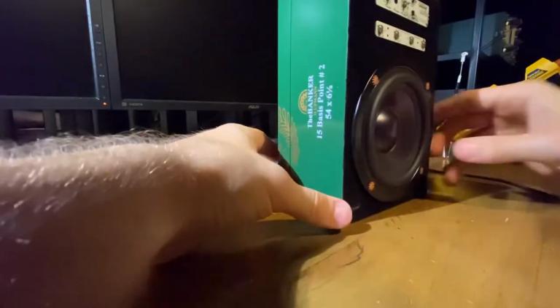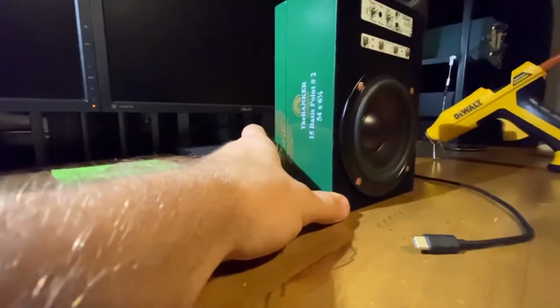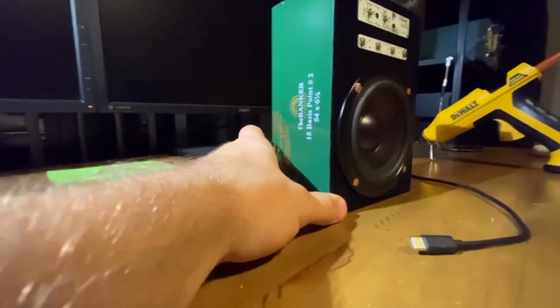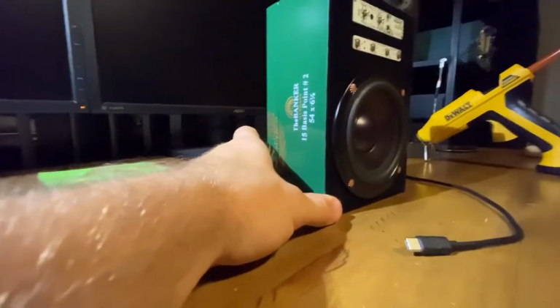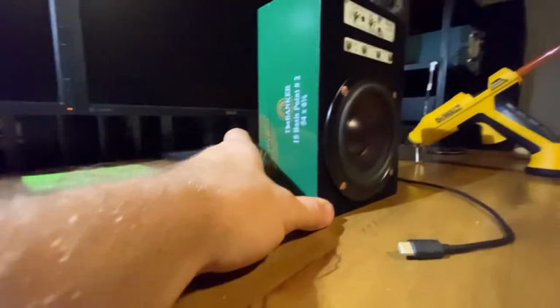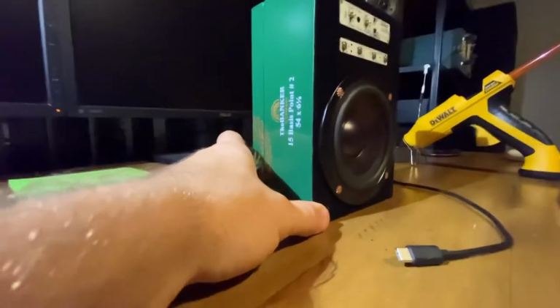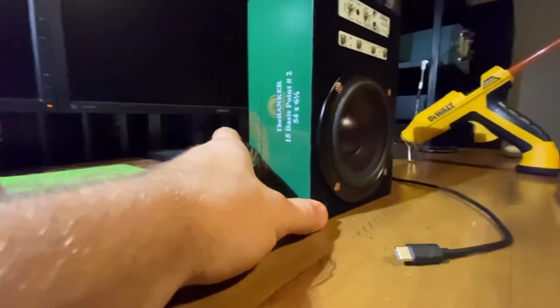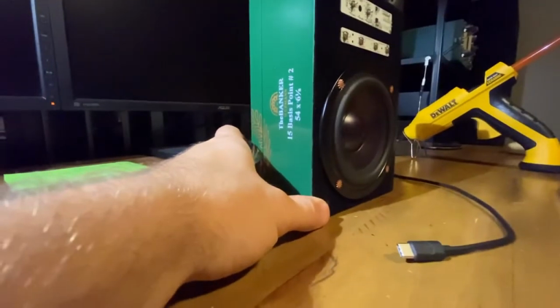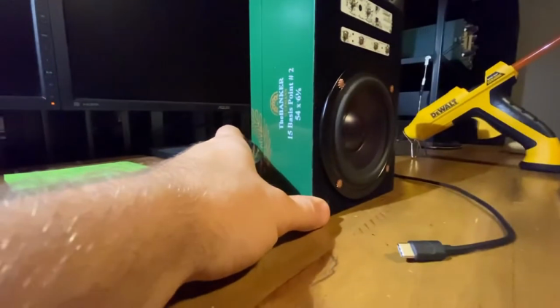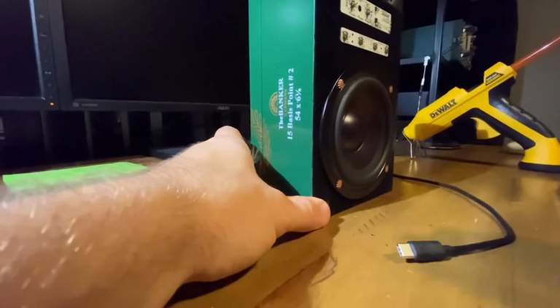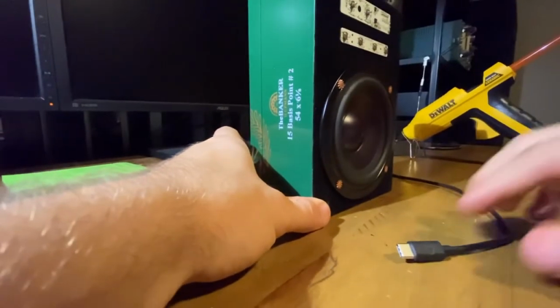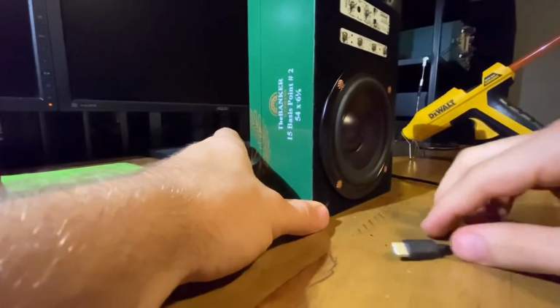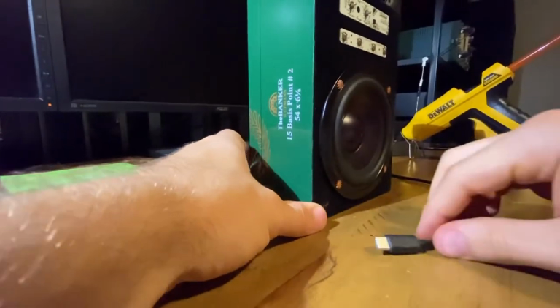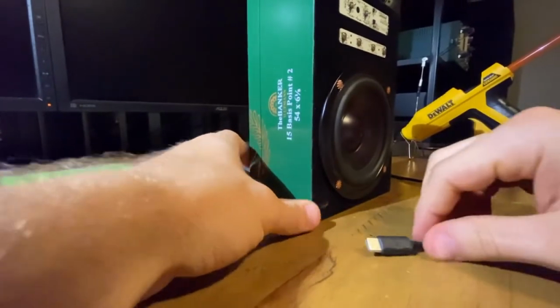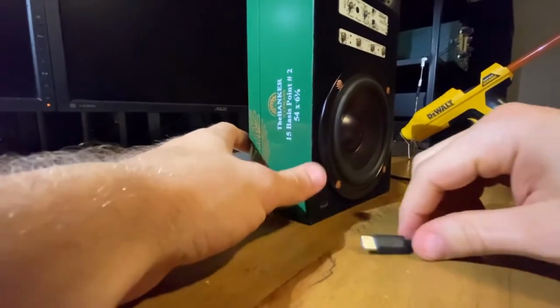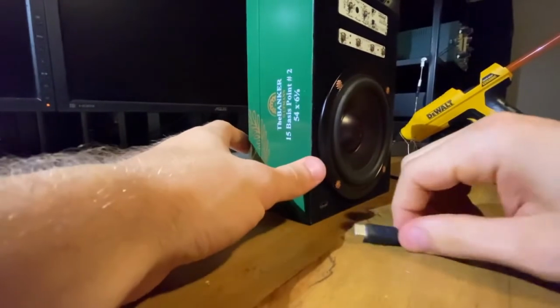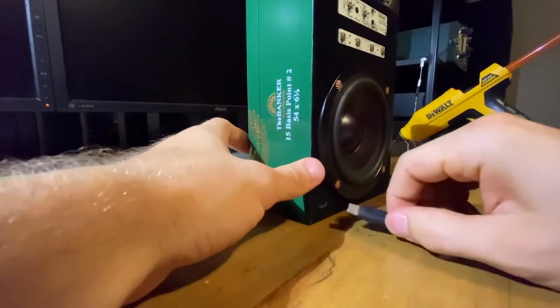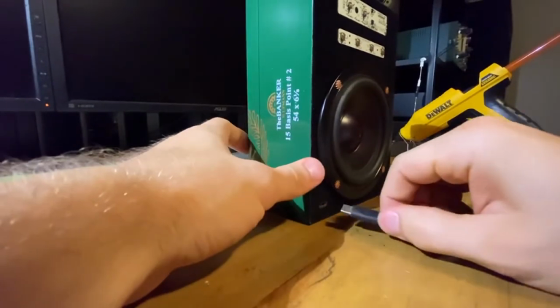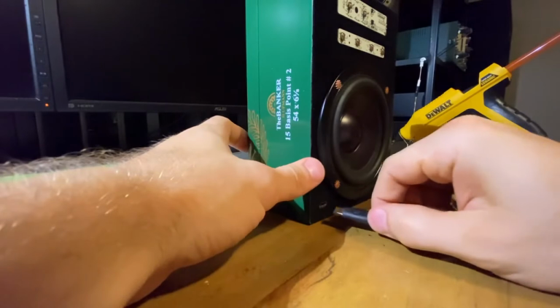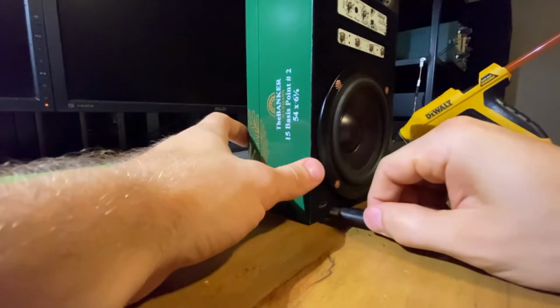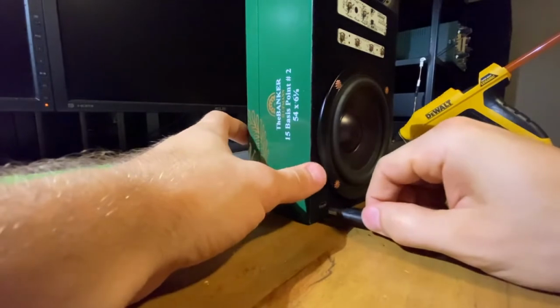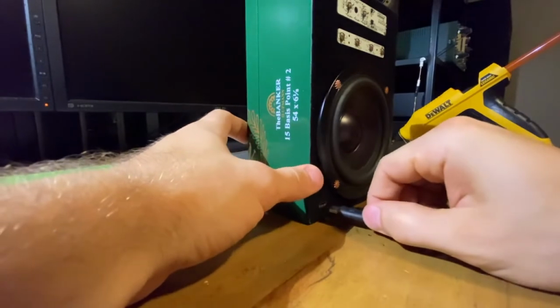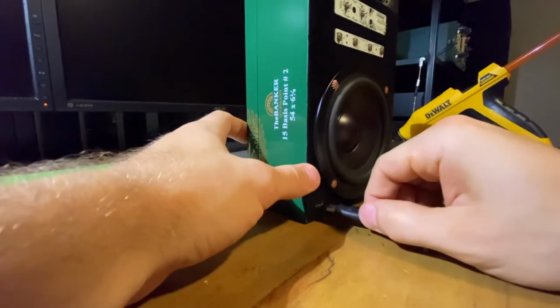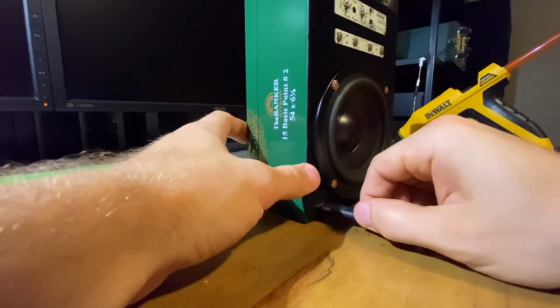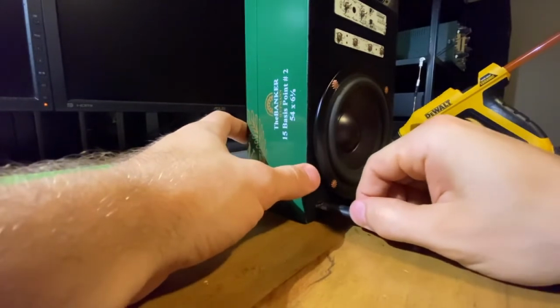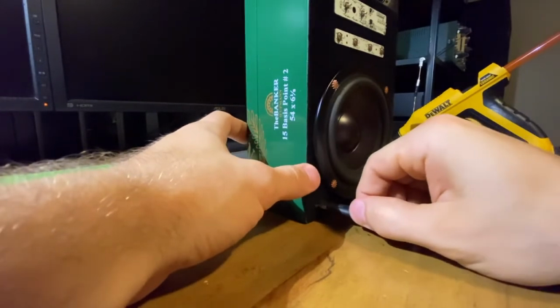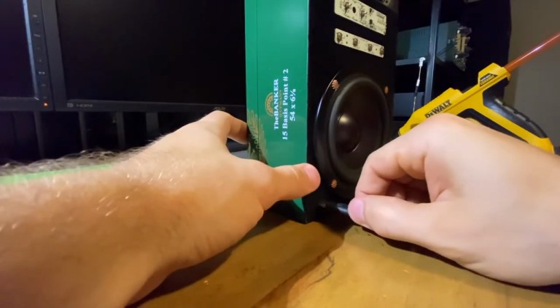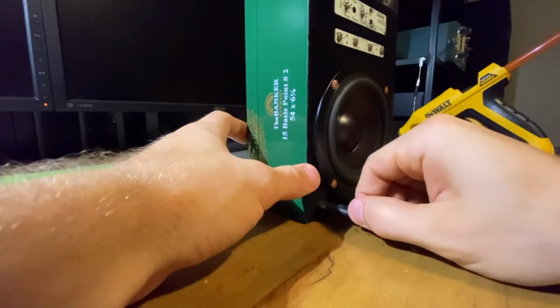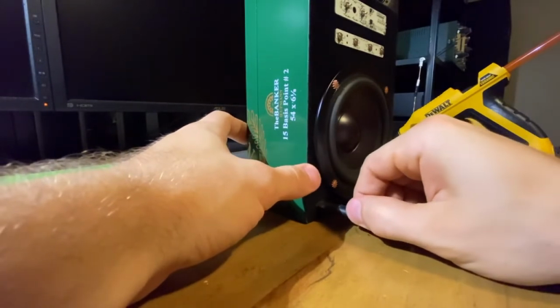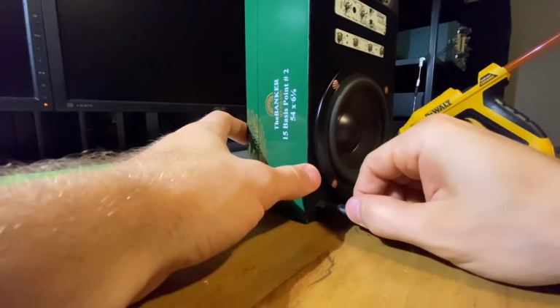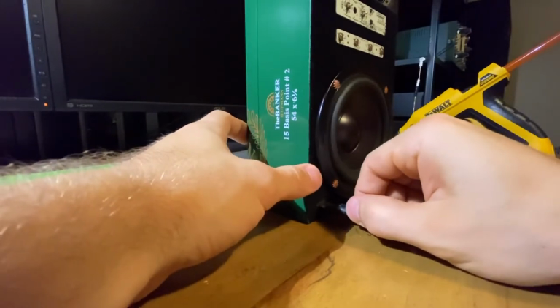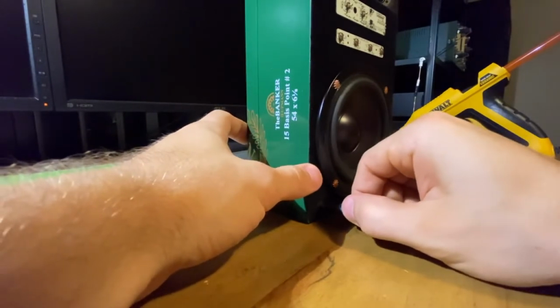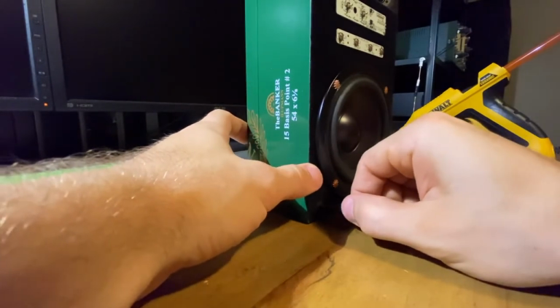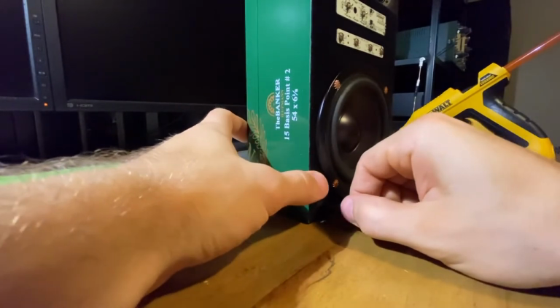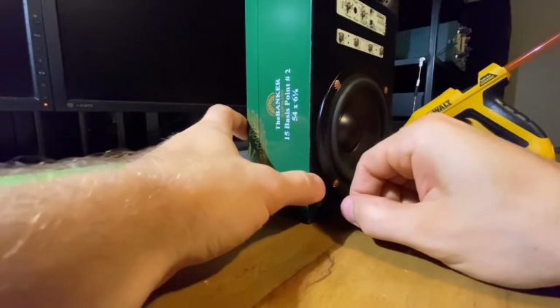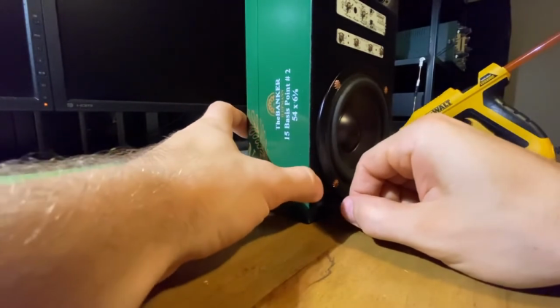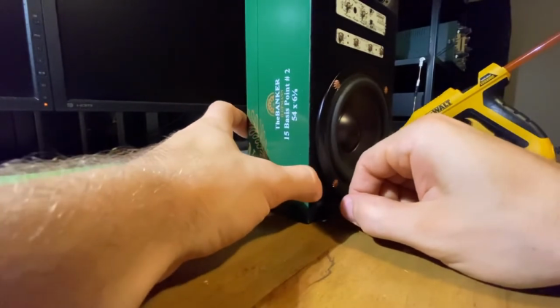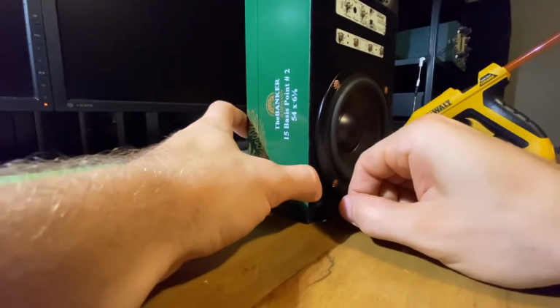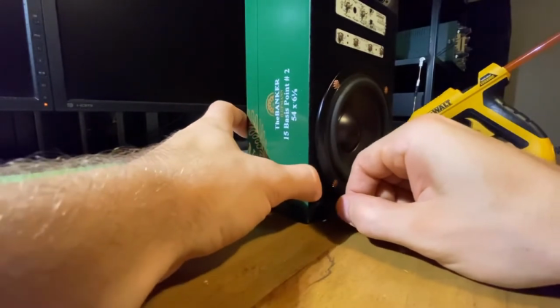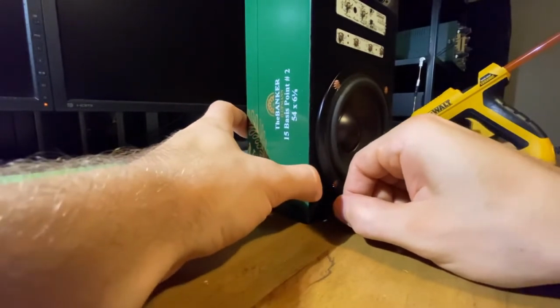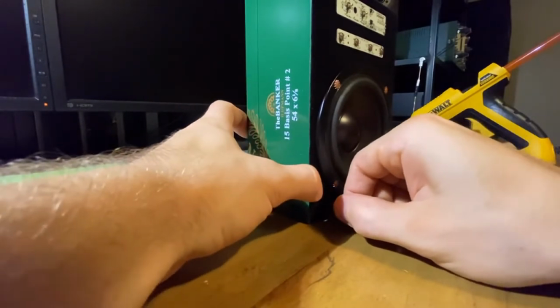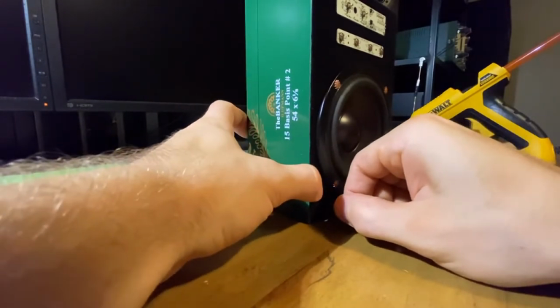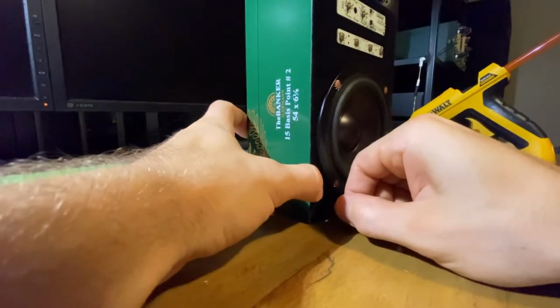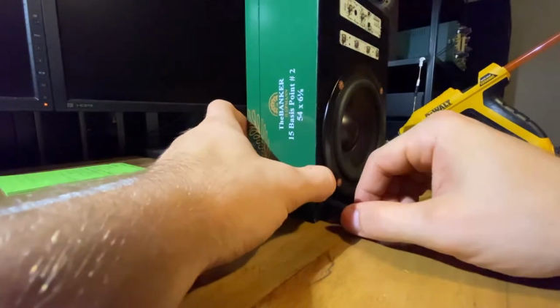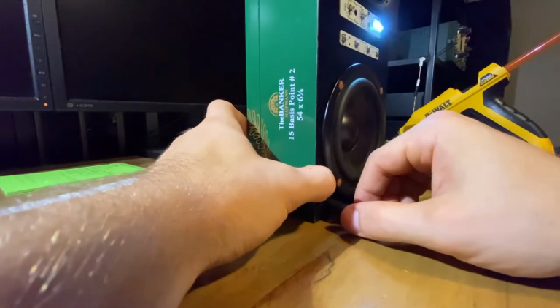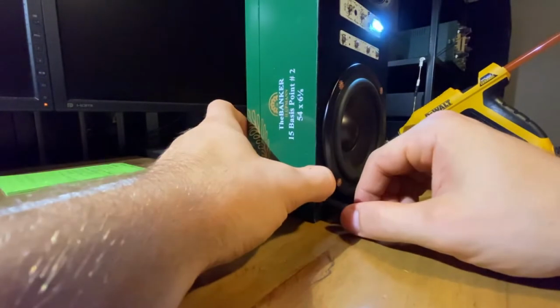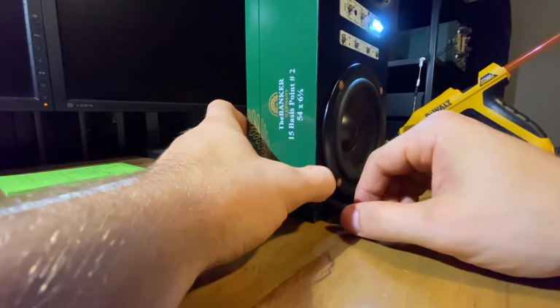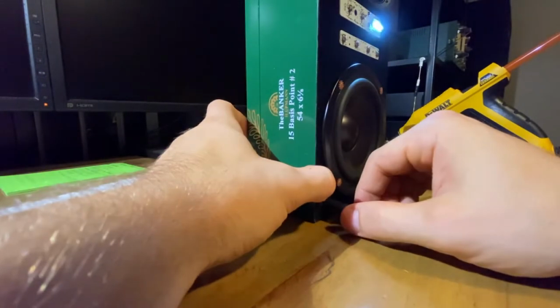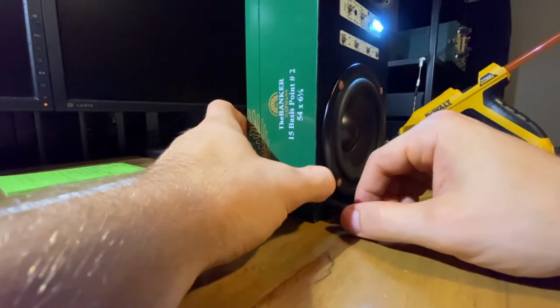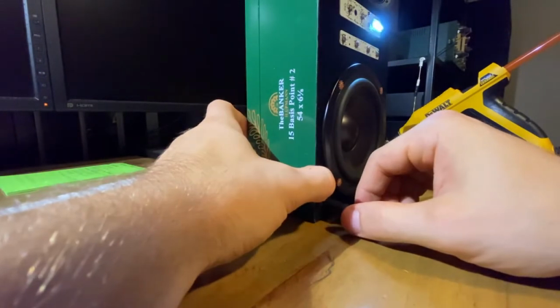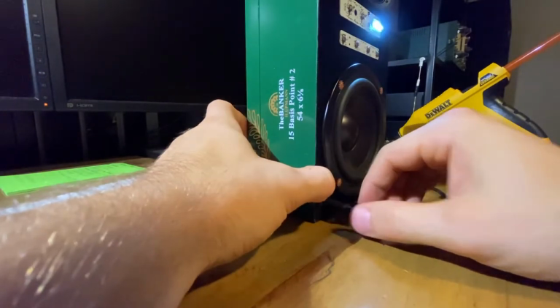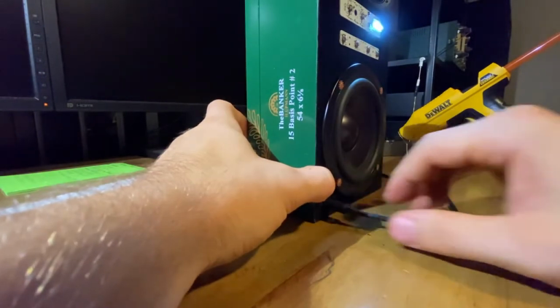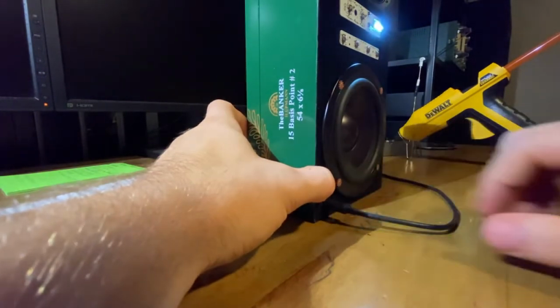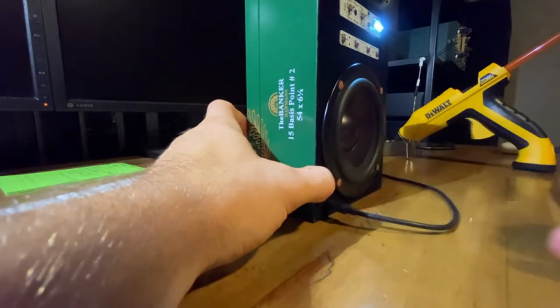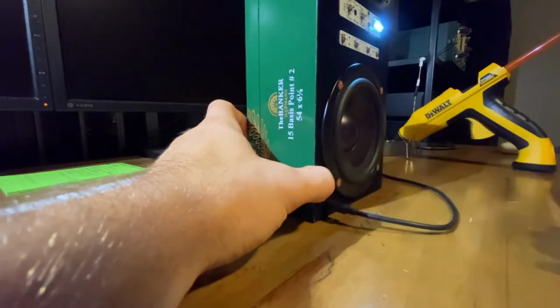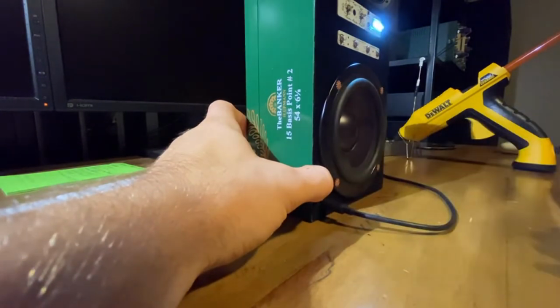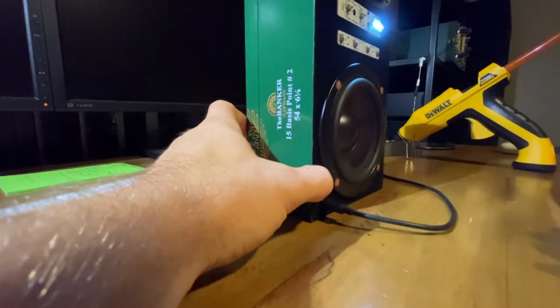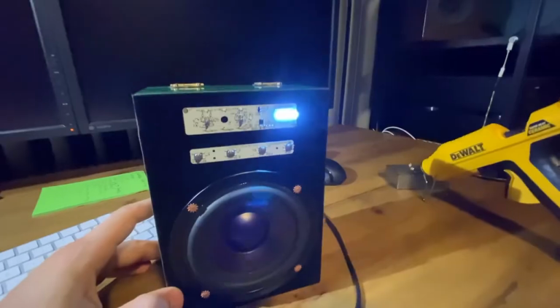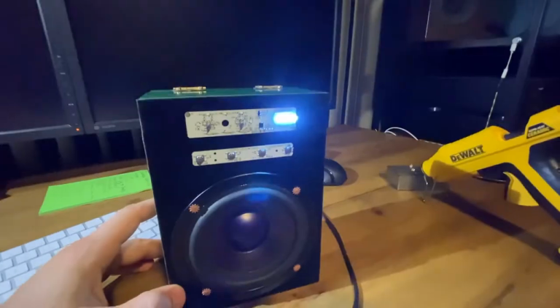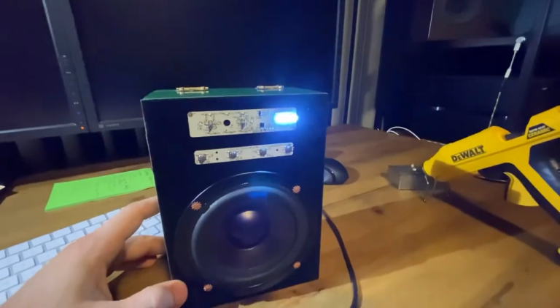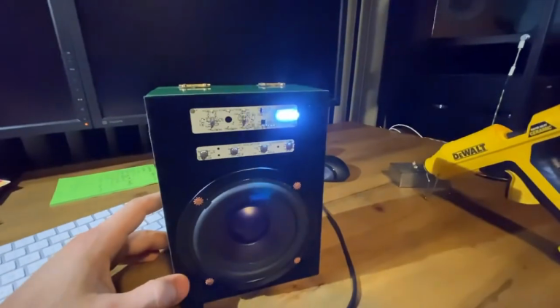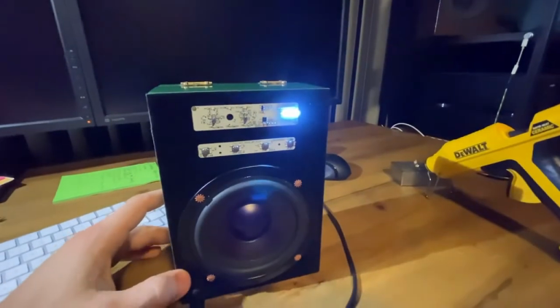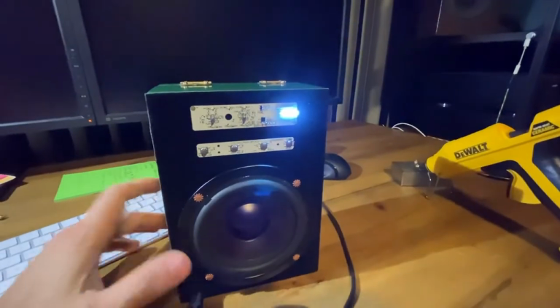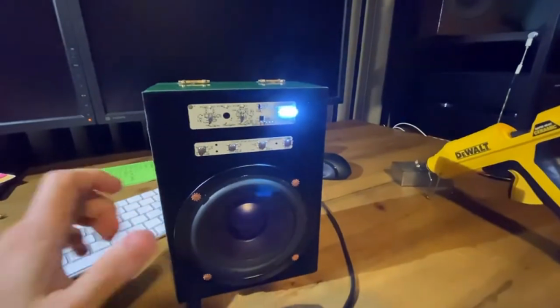Plug this in over here. And there you go — it's charging.